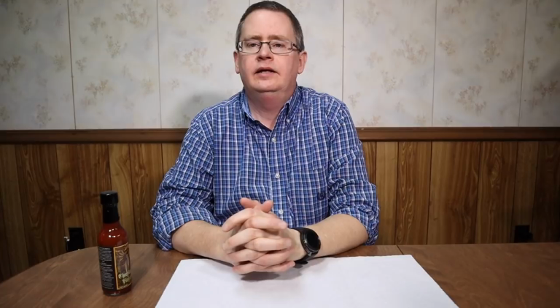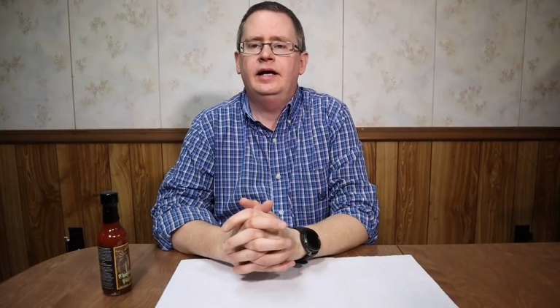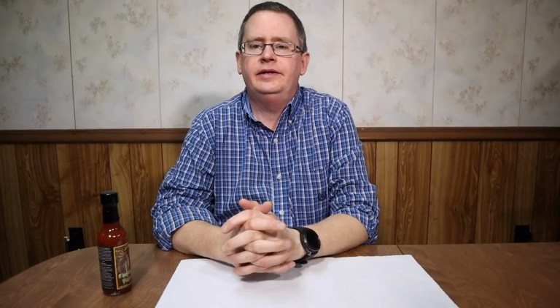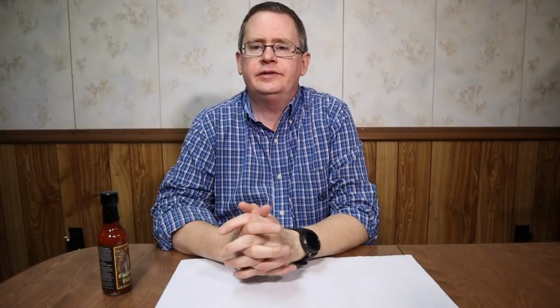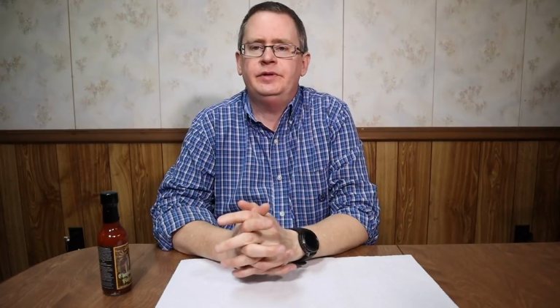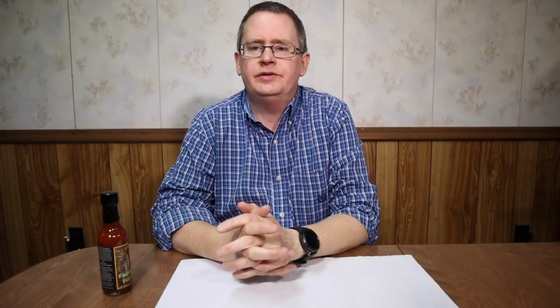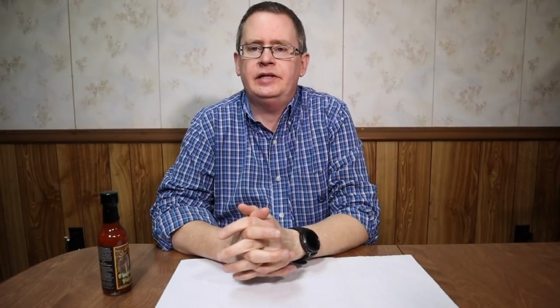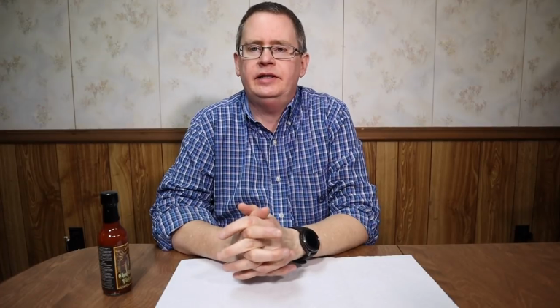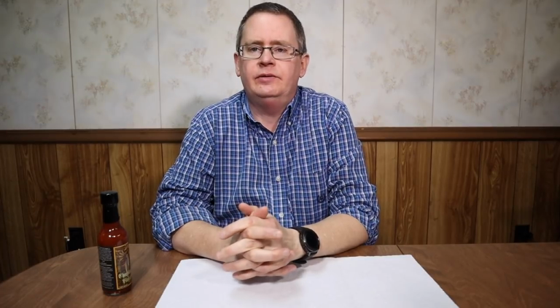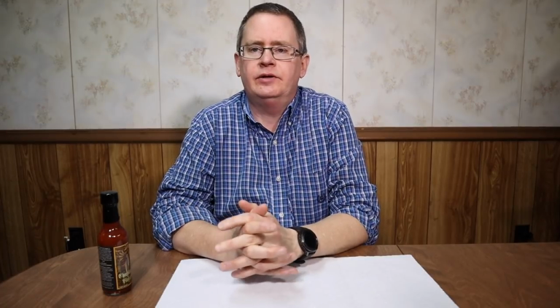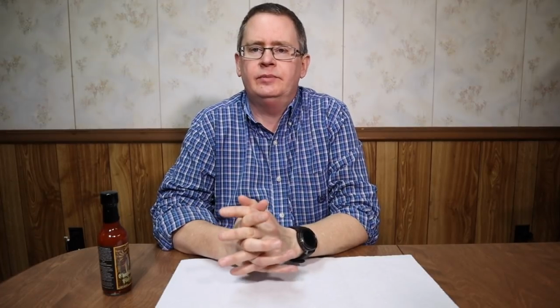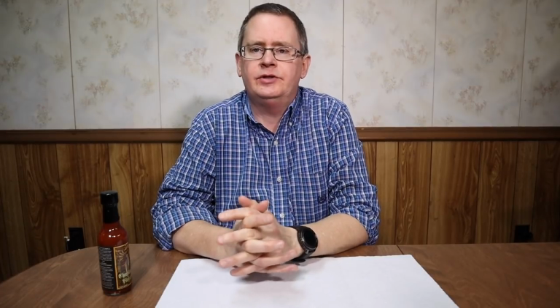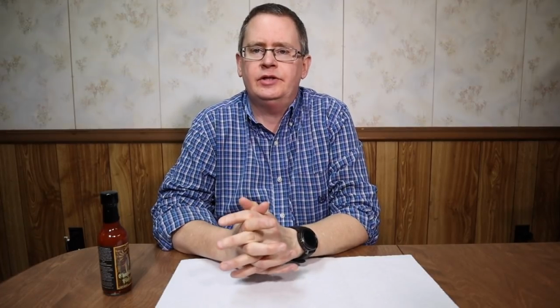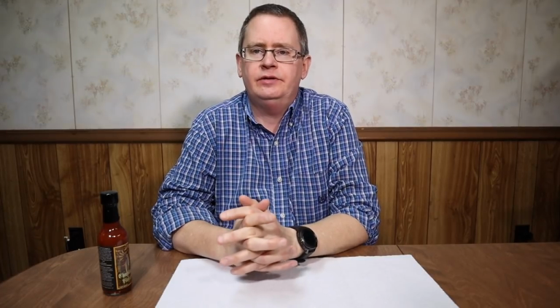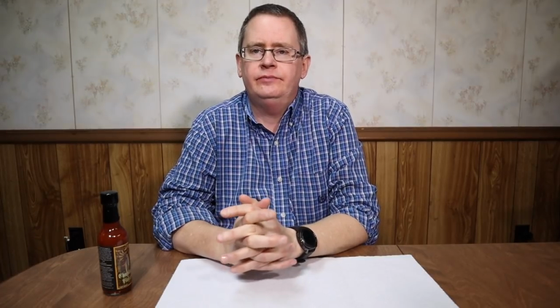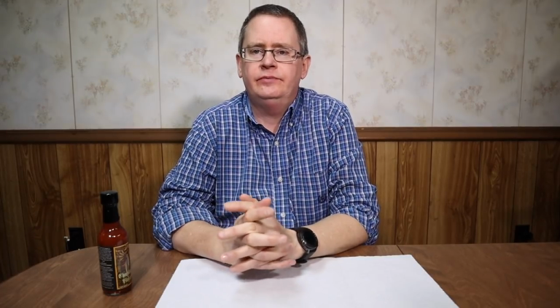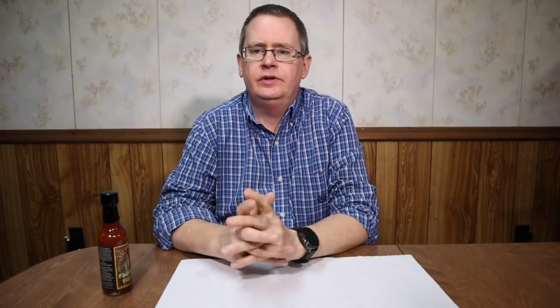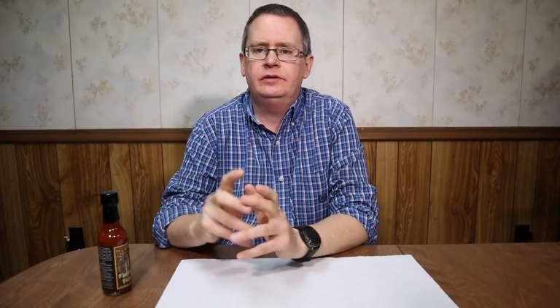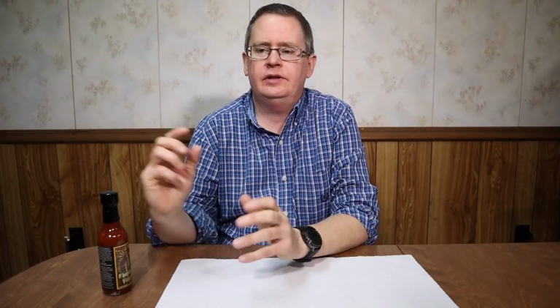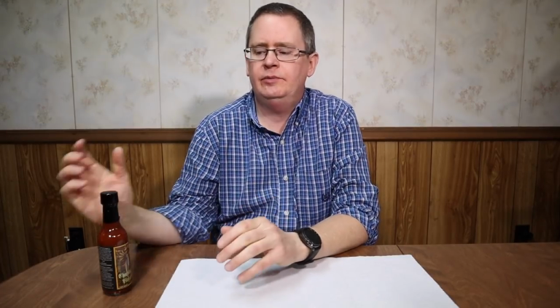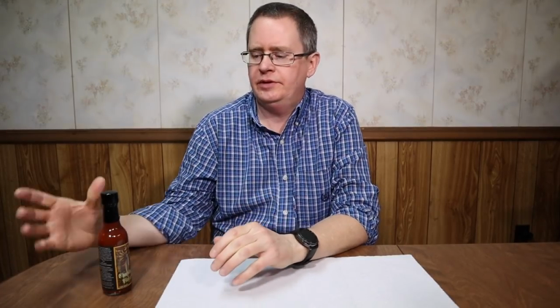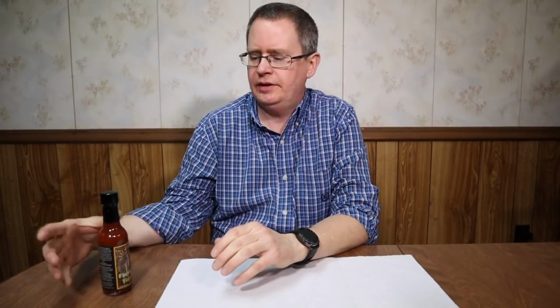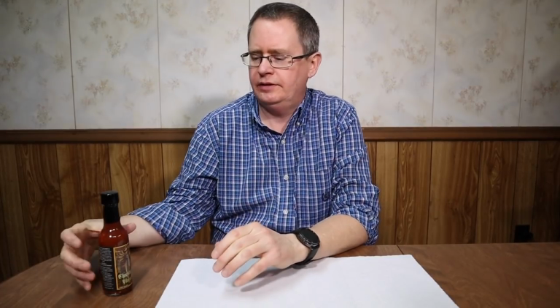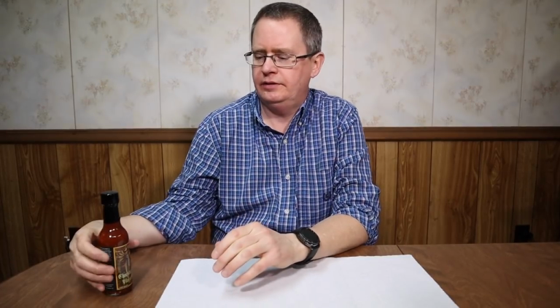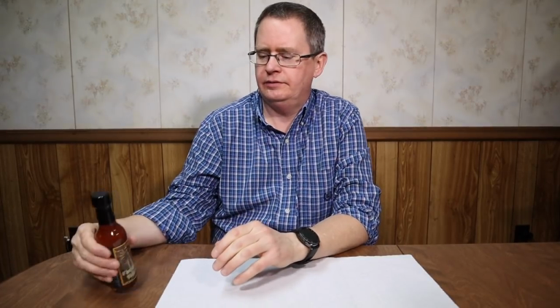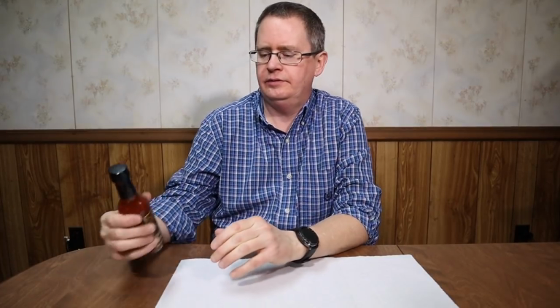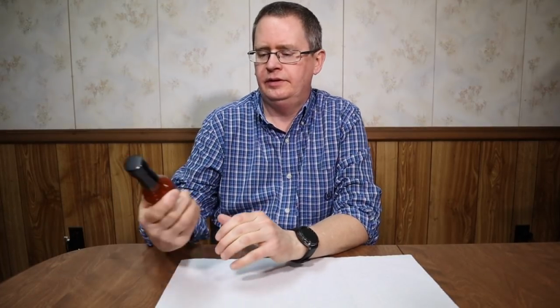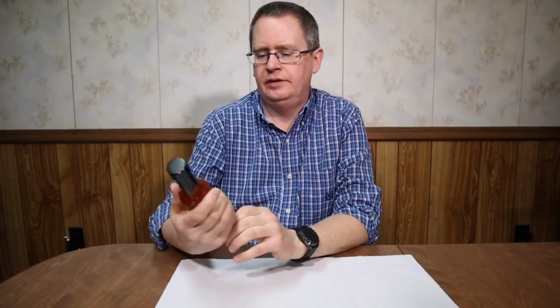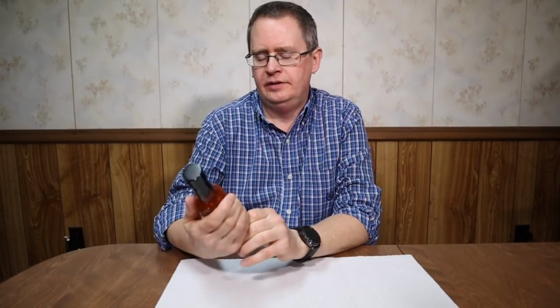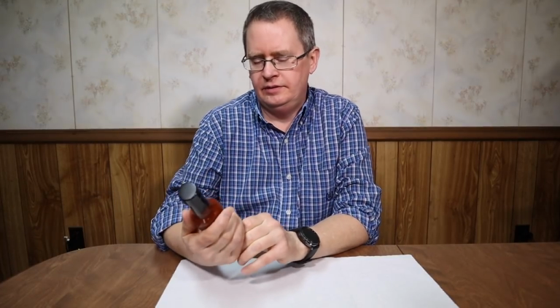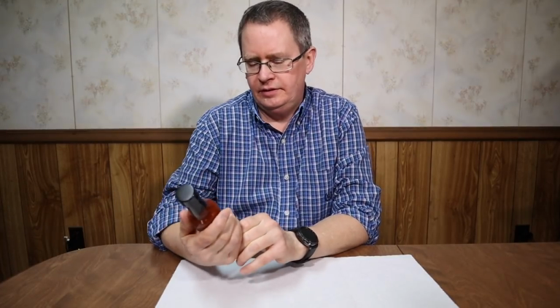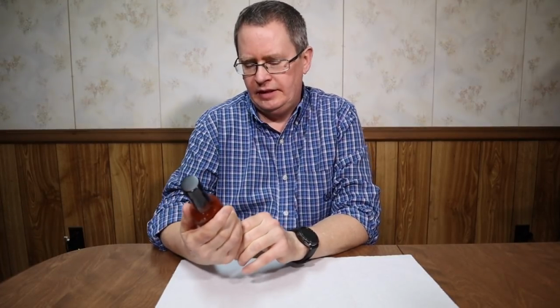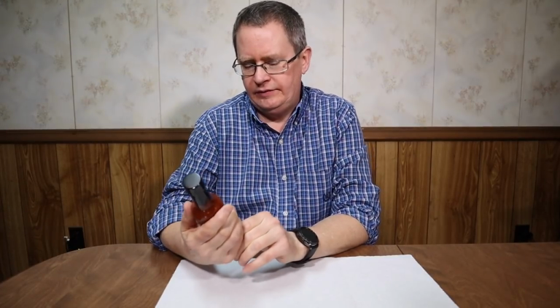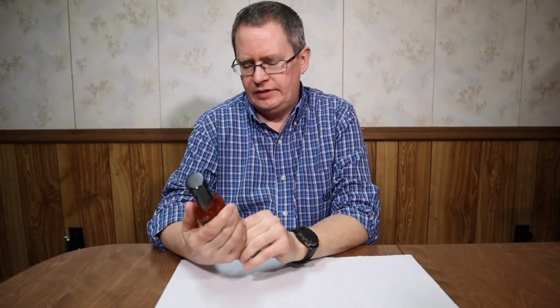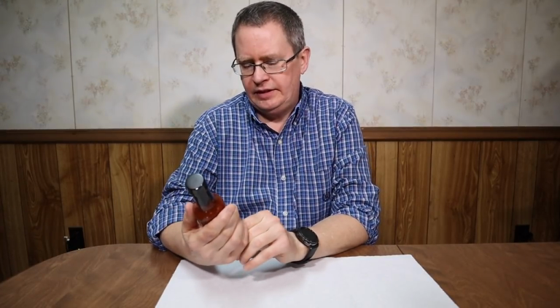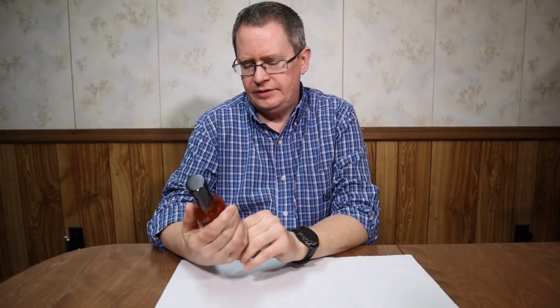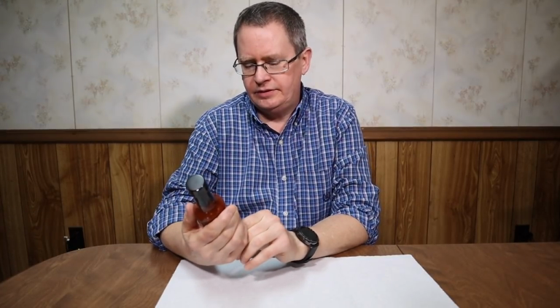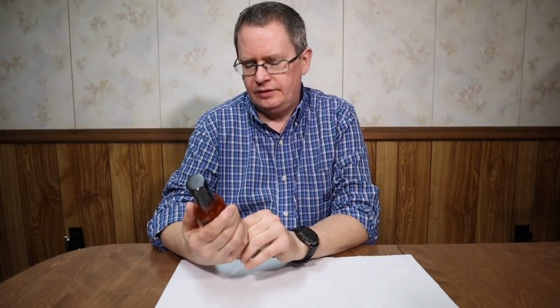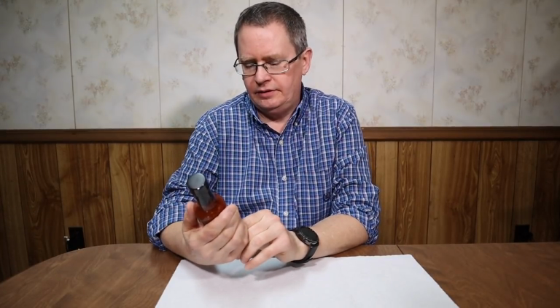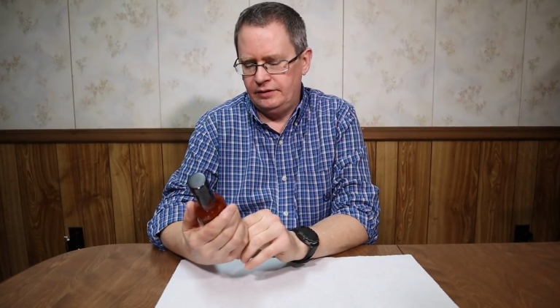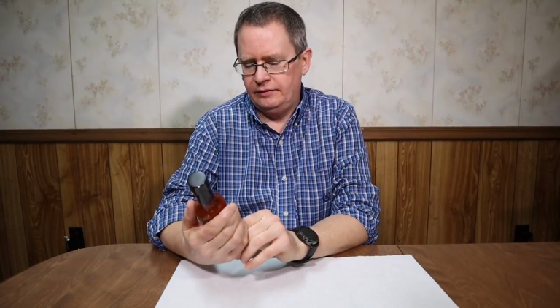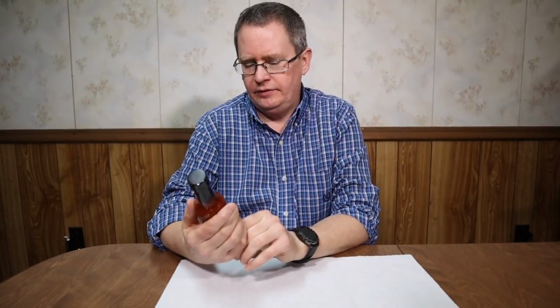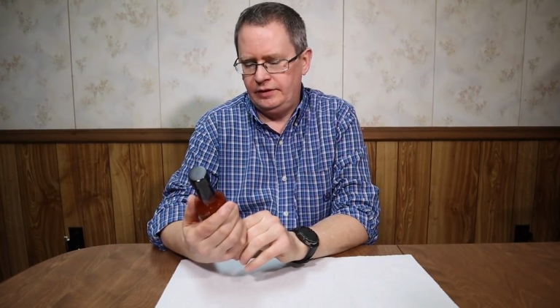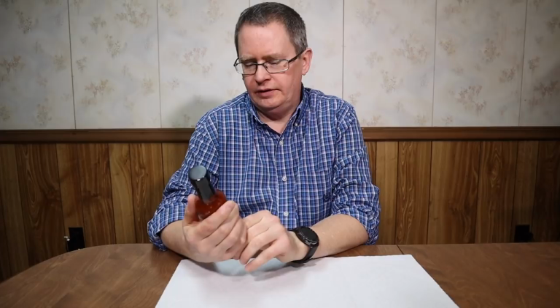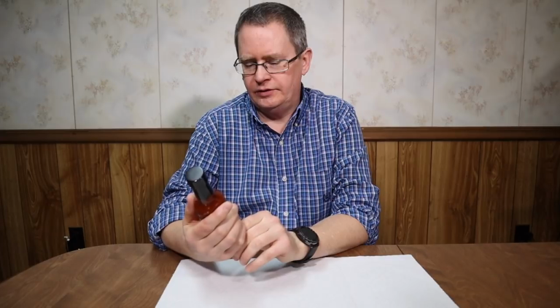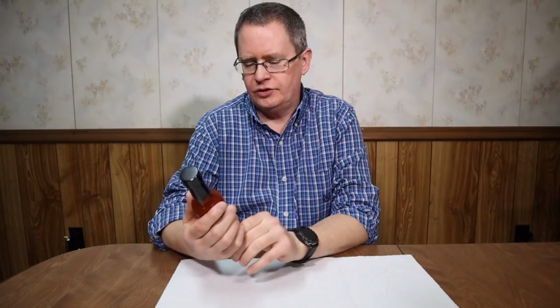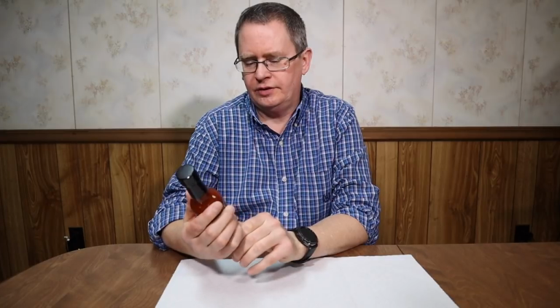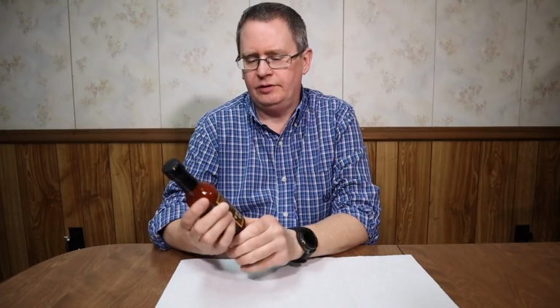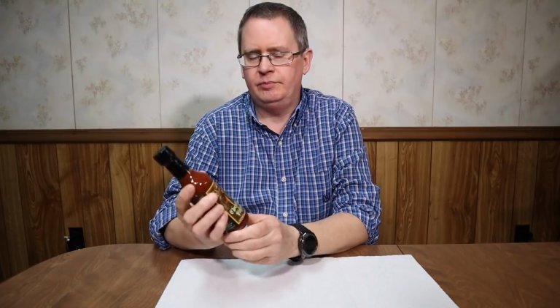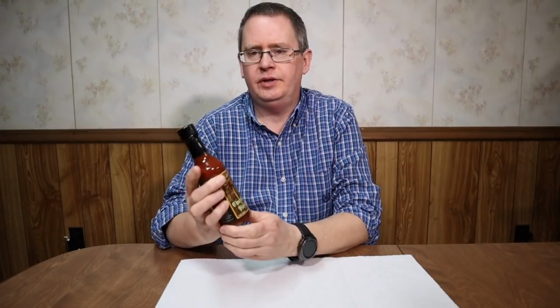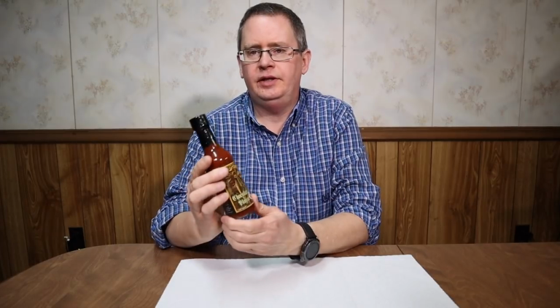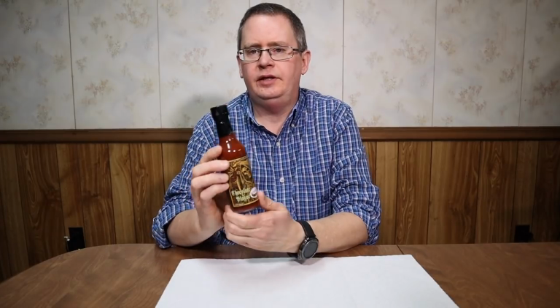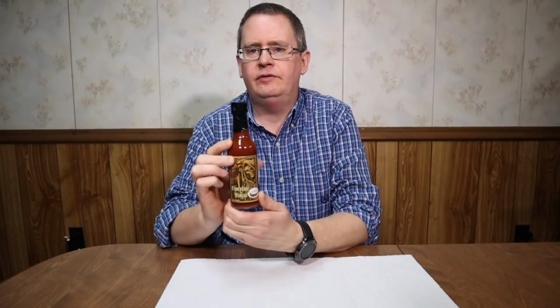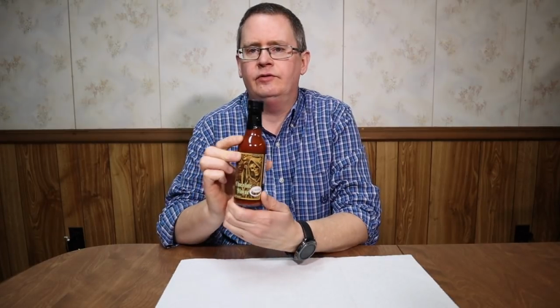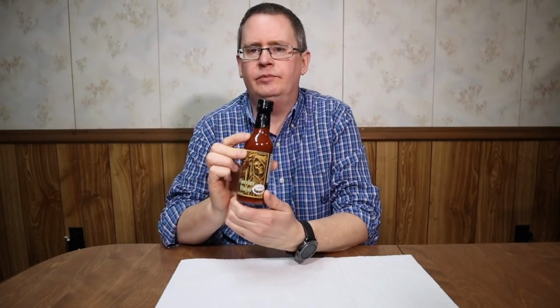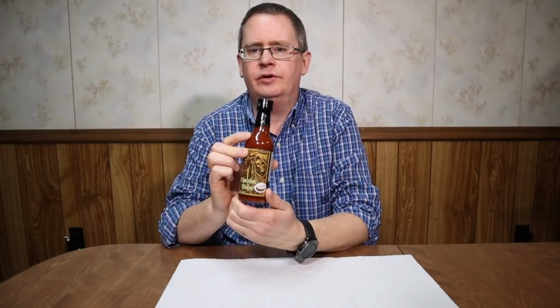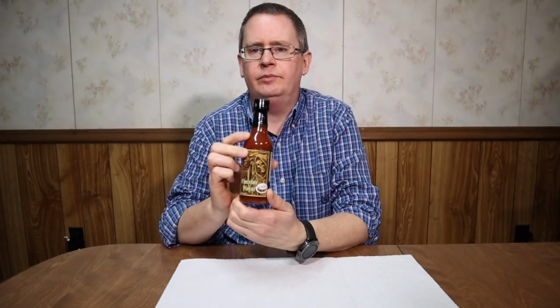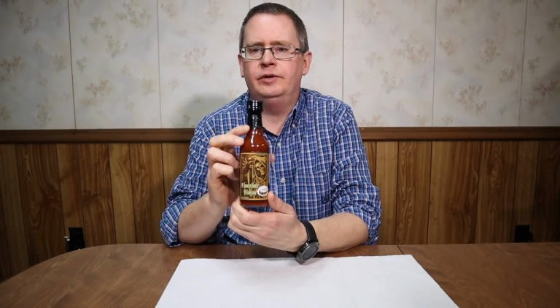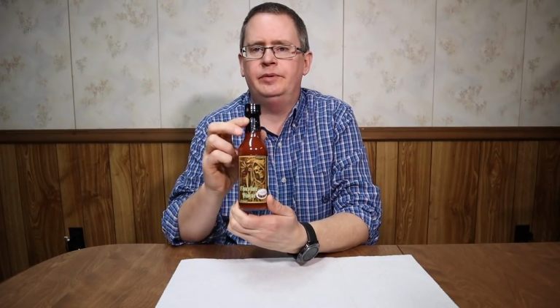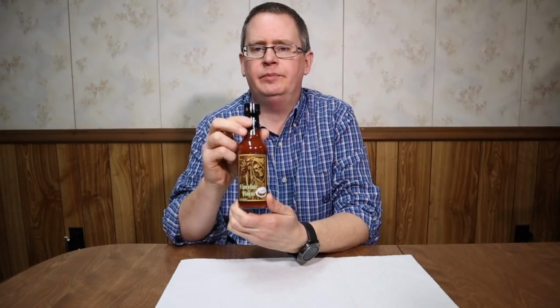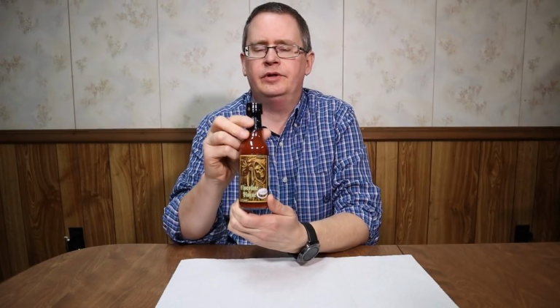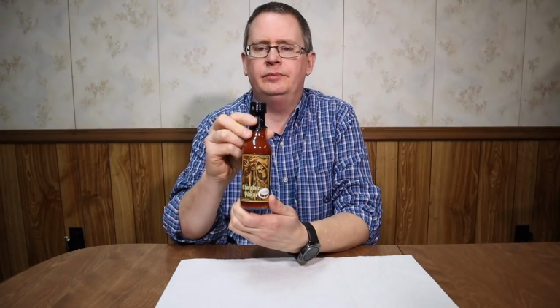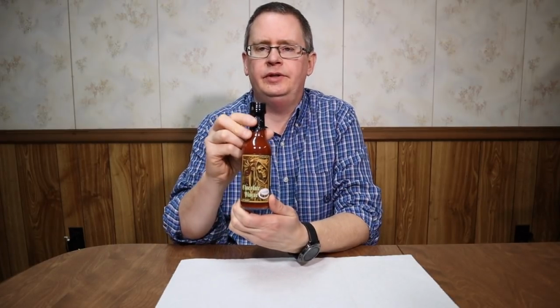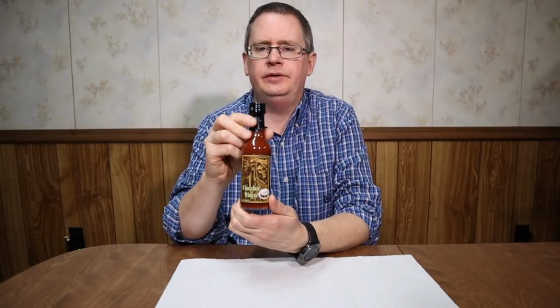Hi, this is Peter Stanley. Welcome to my channel. Today I want to have a taste of the Chocolate Plague from Pucker Bat Pepper Company.